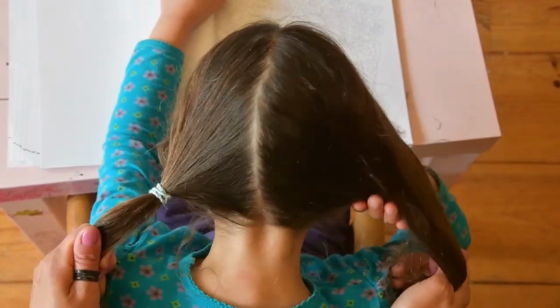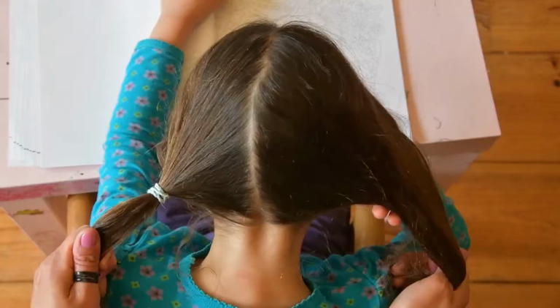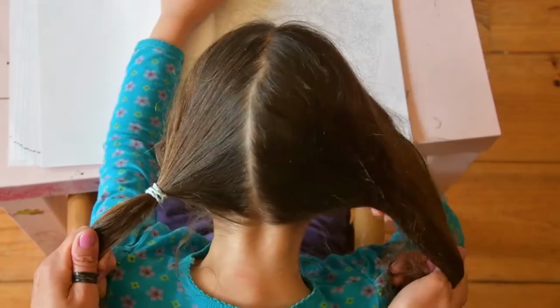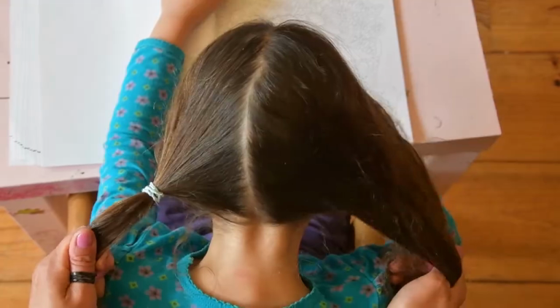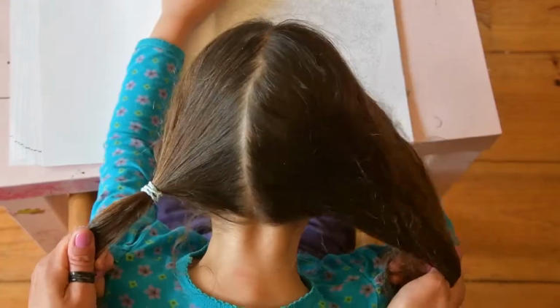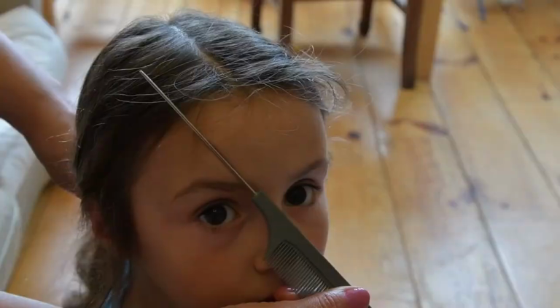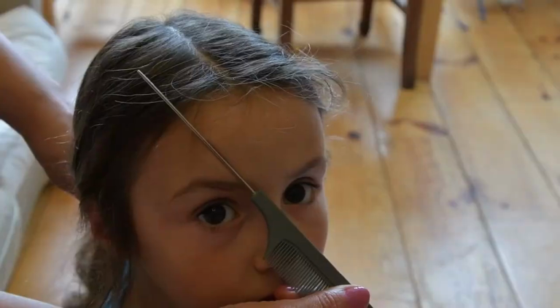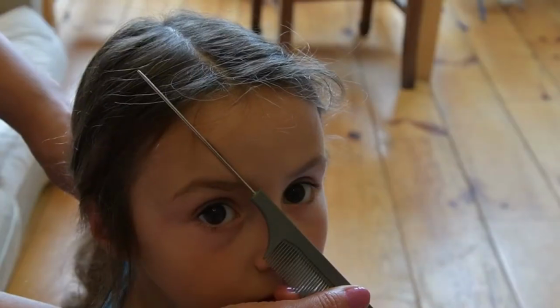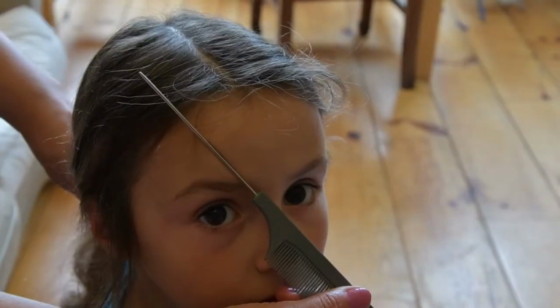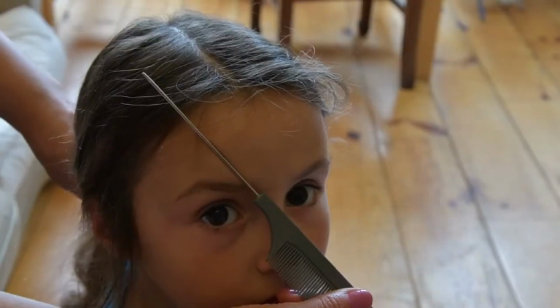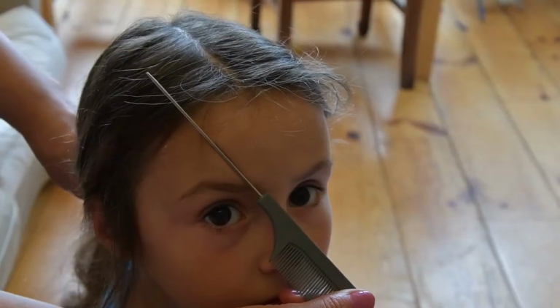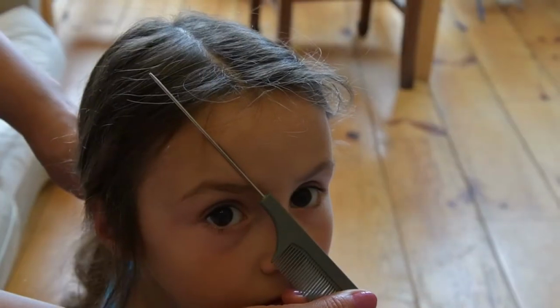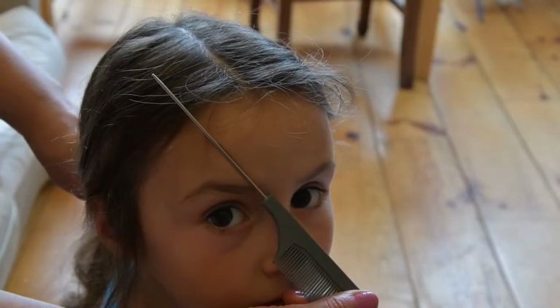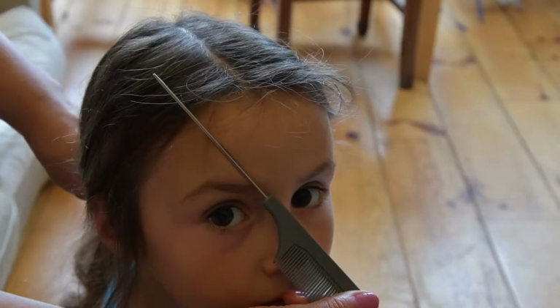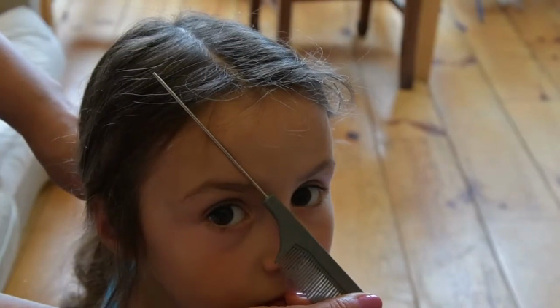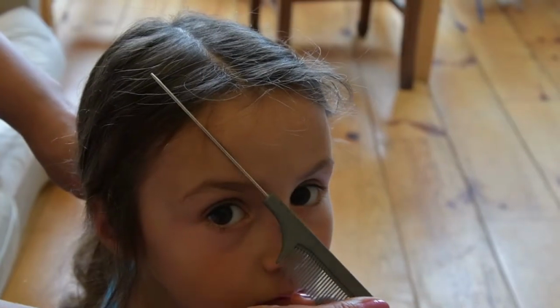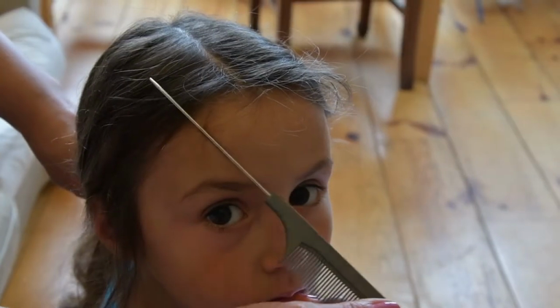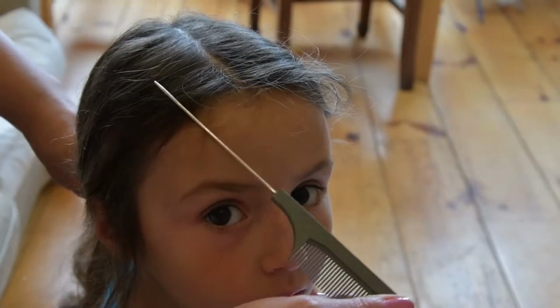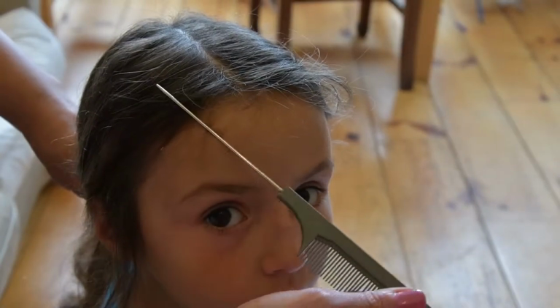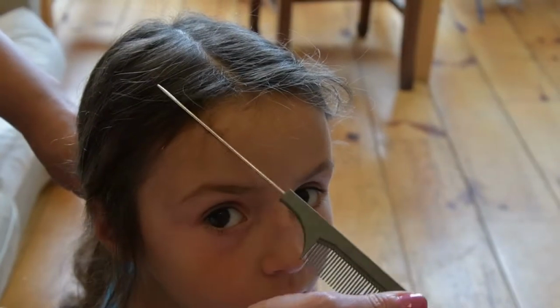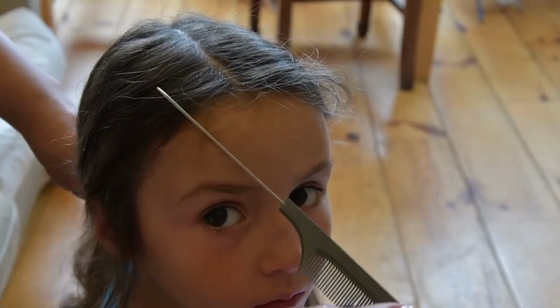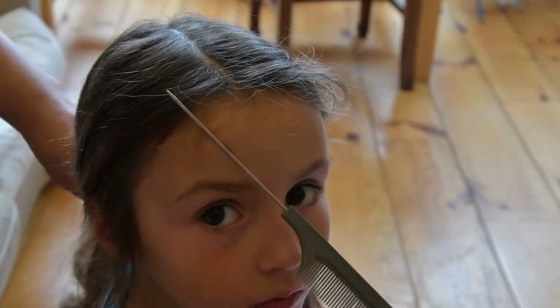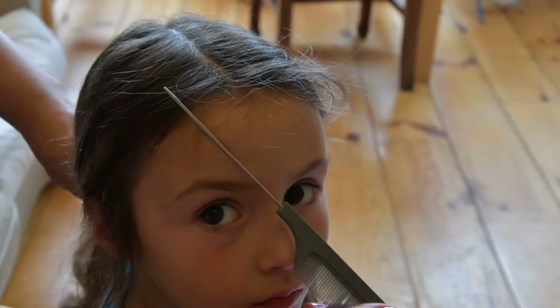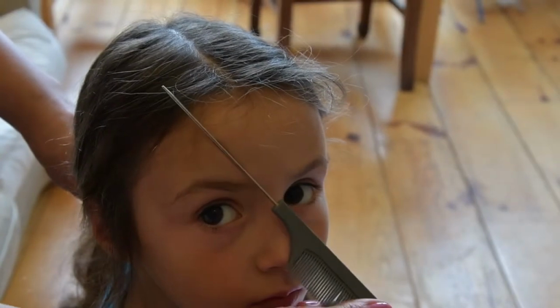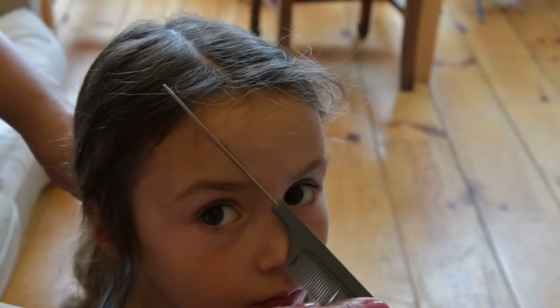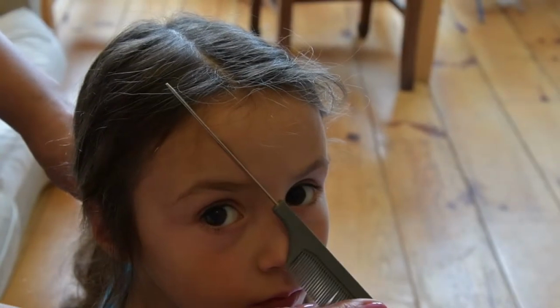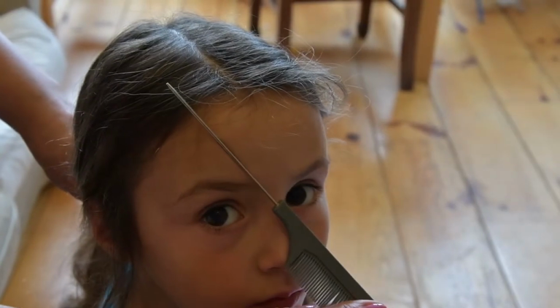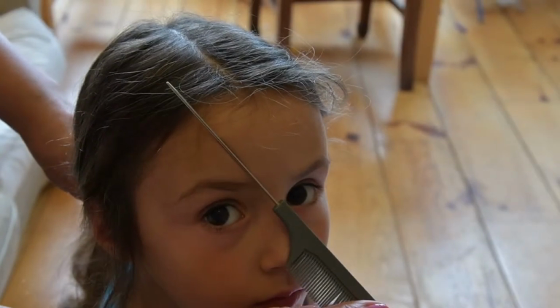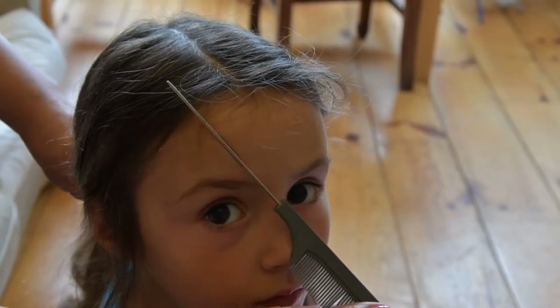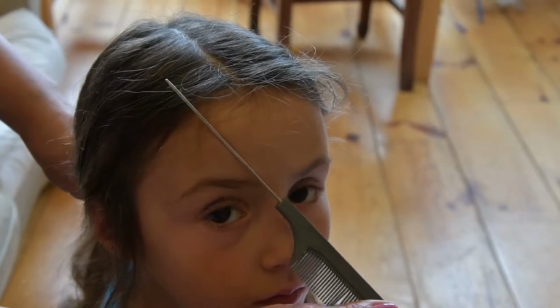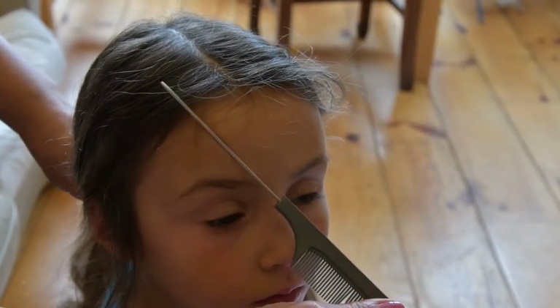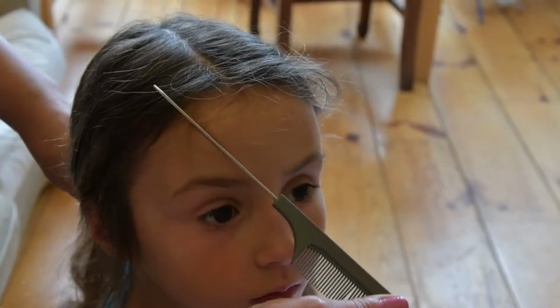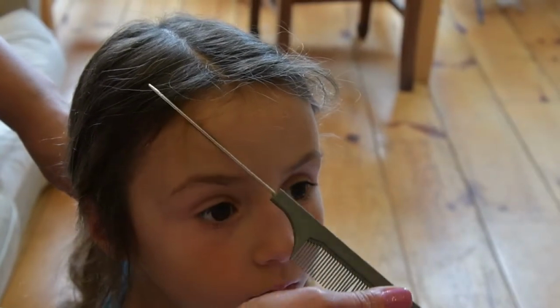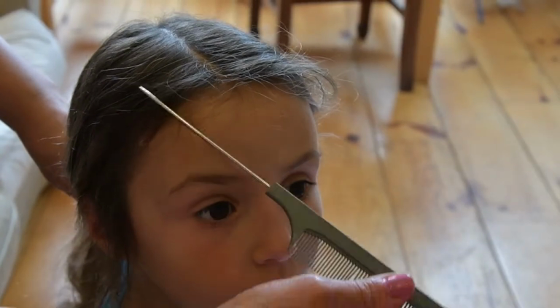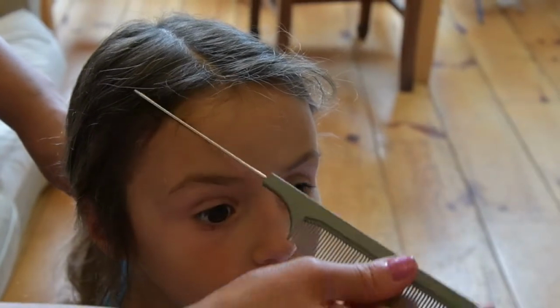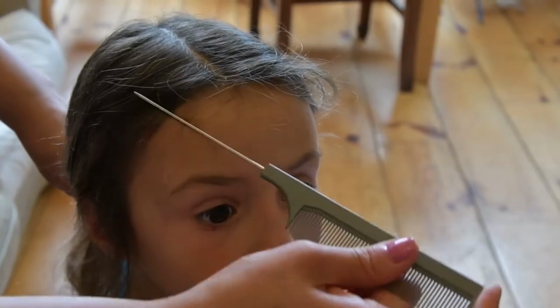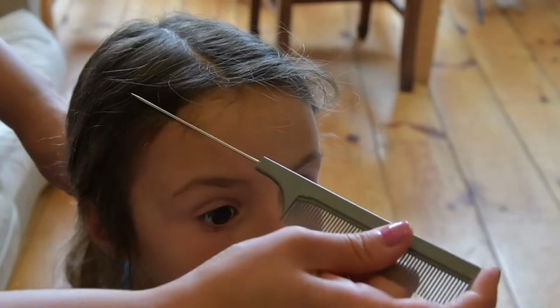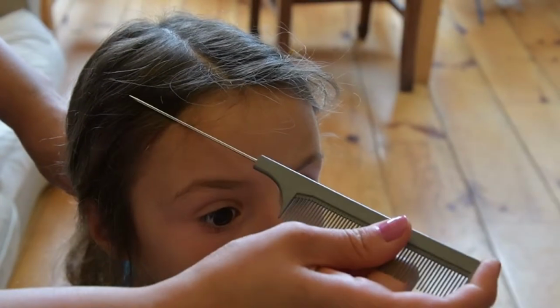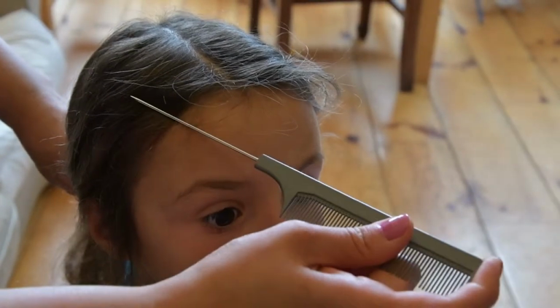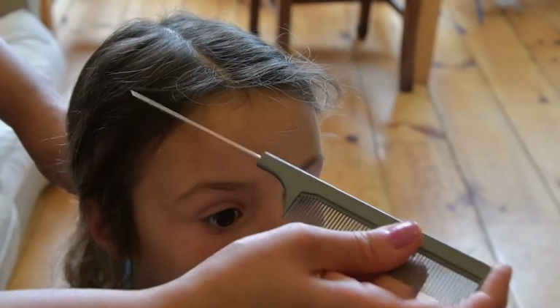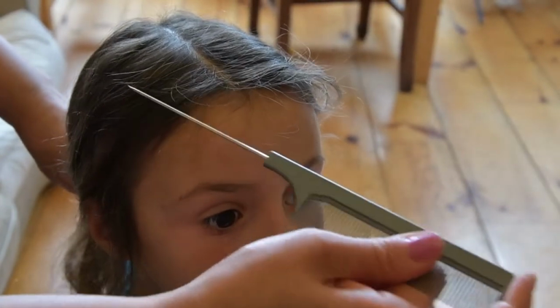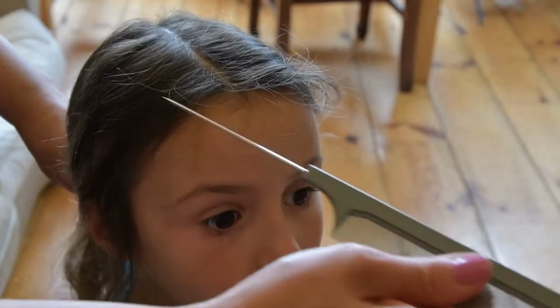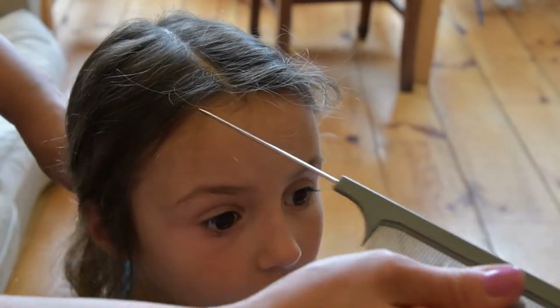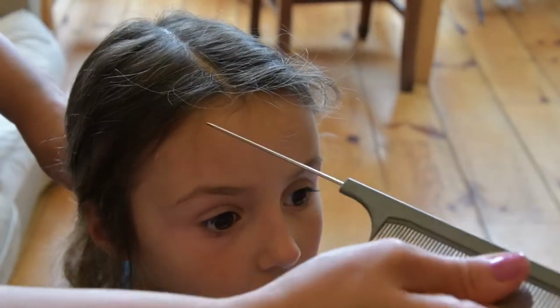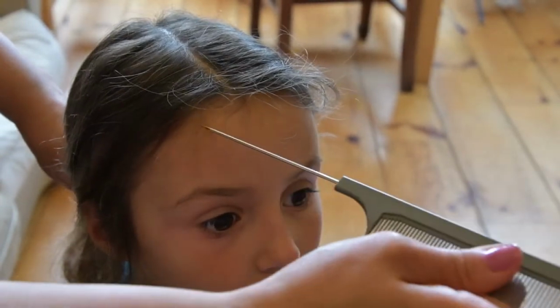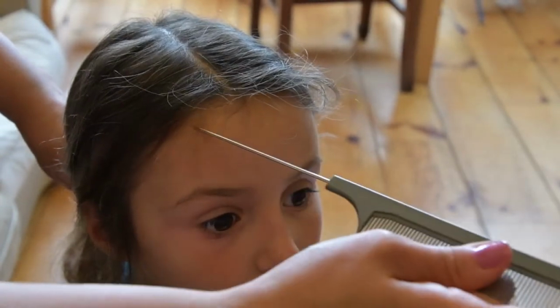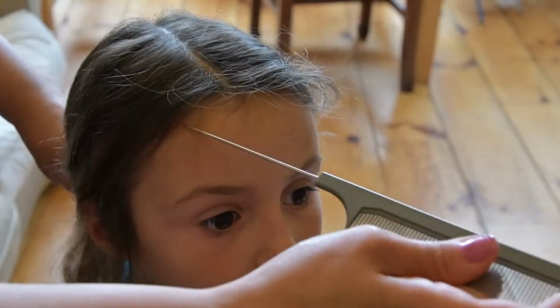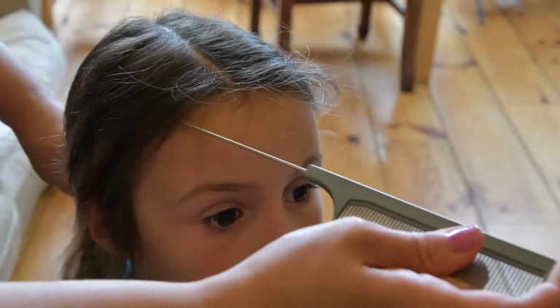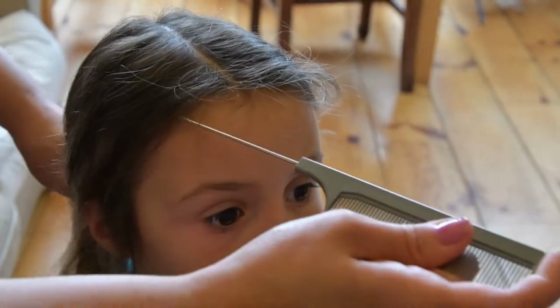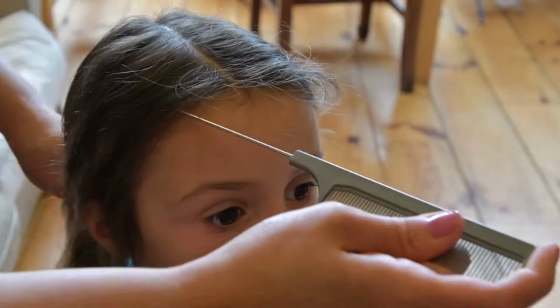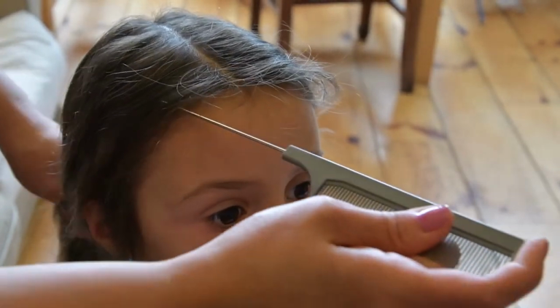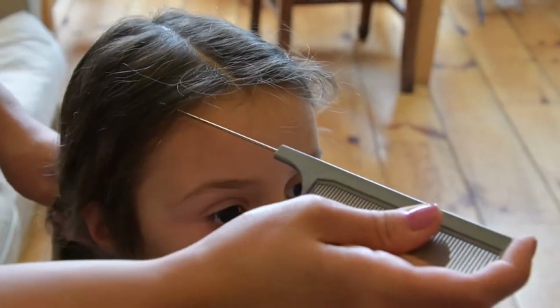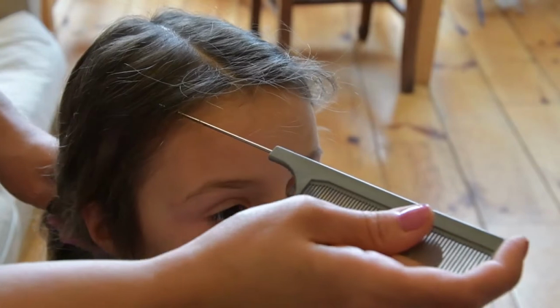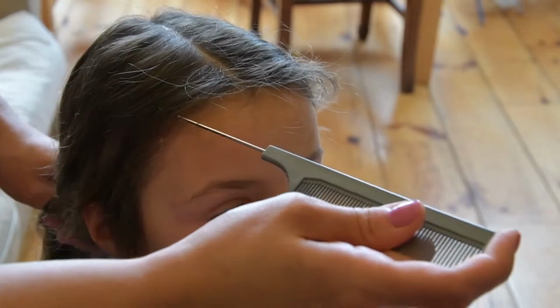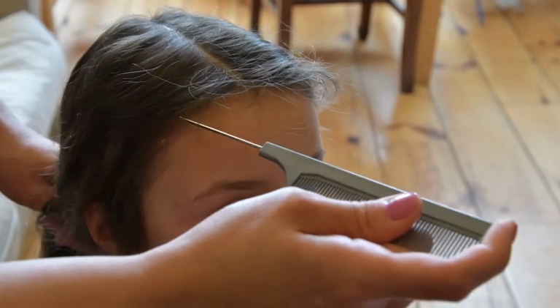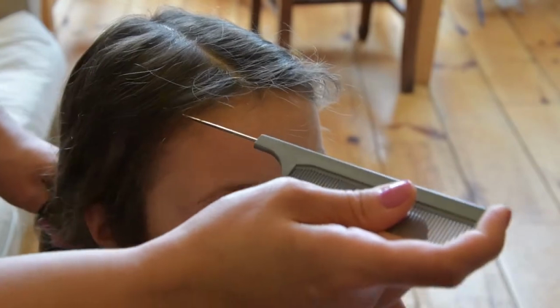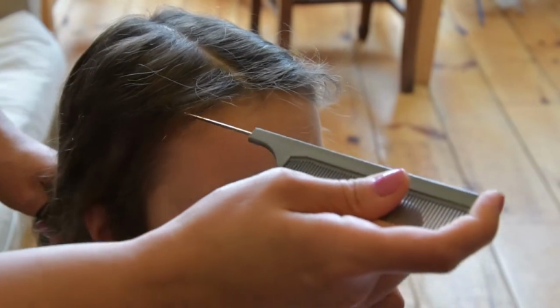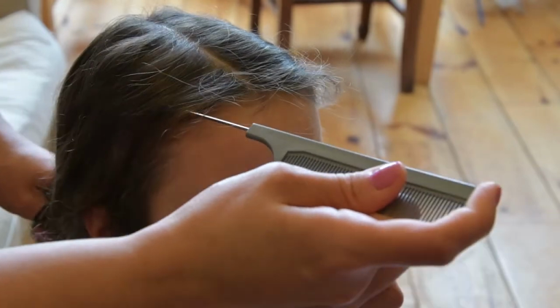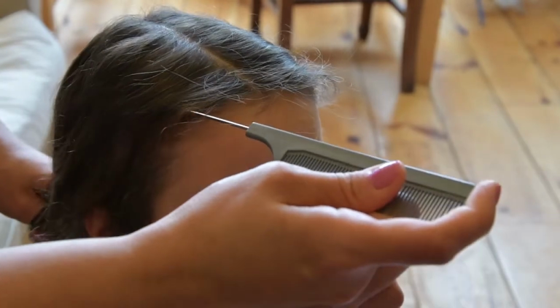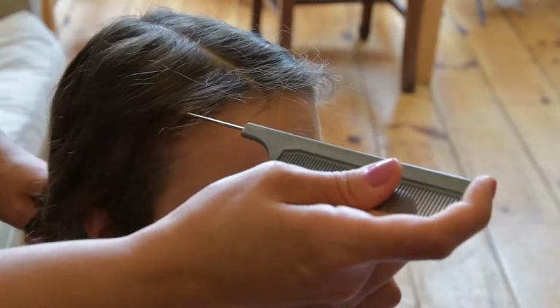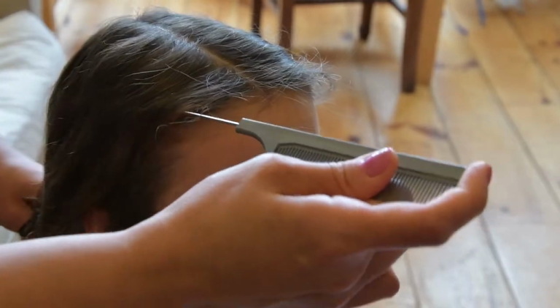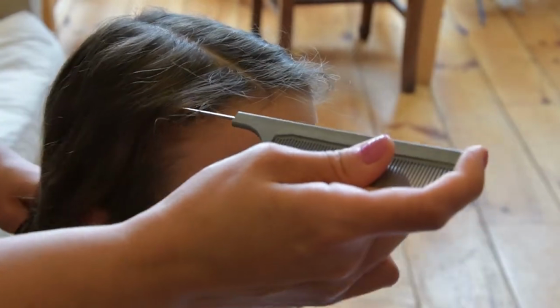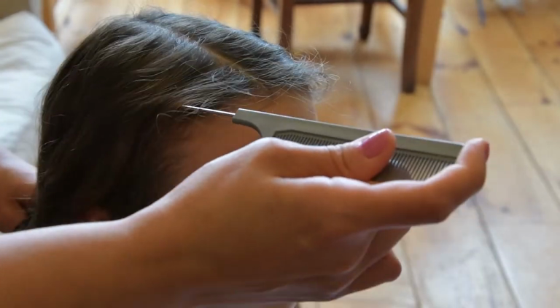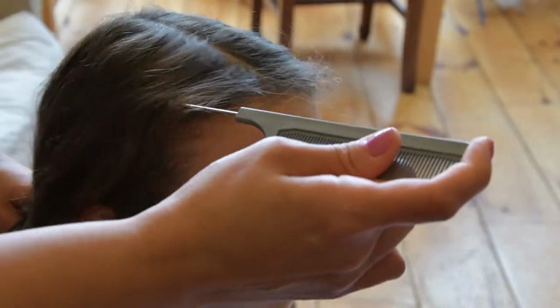After you brush the hair really well, divide it vertically into two equal halves. Put one of the sections away in a temporary ponytail.